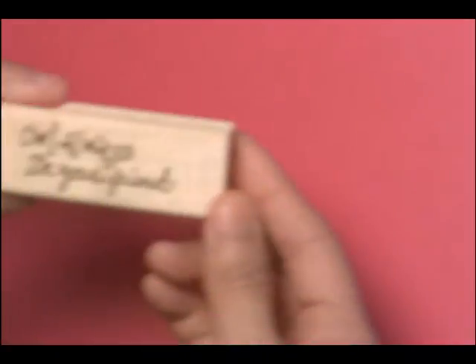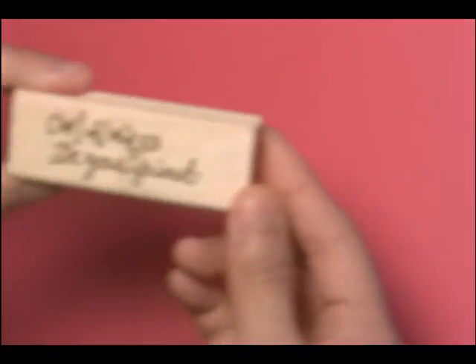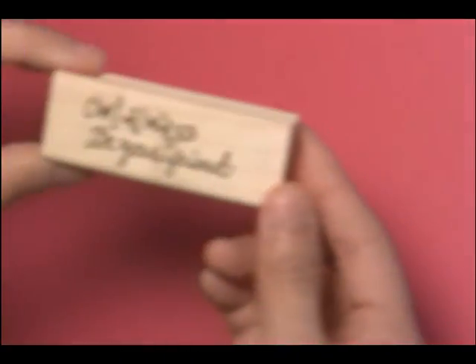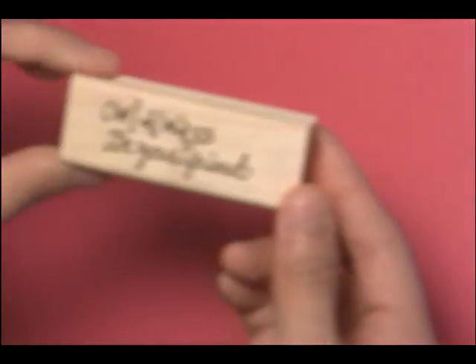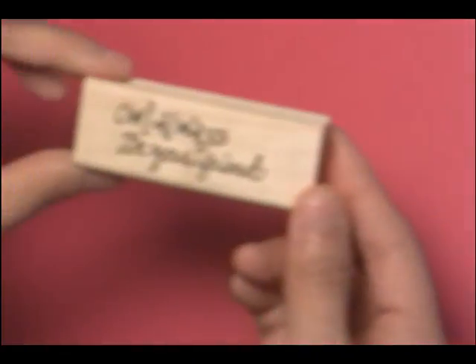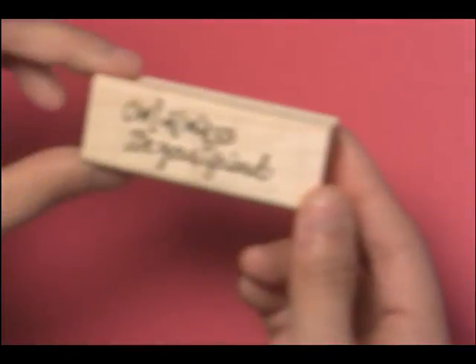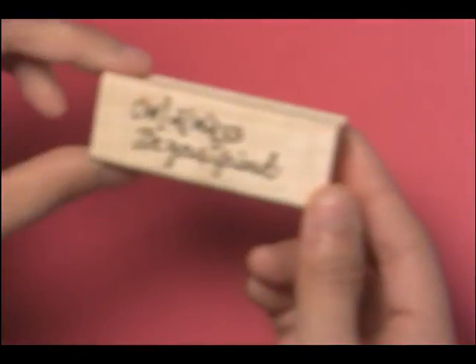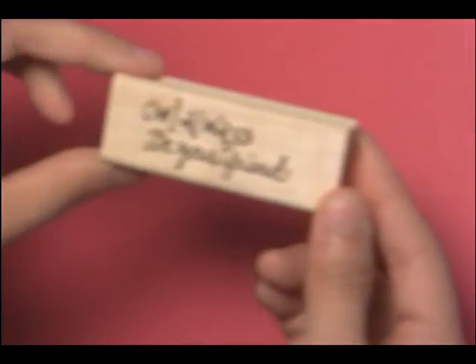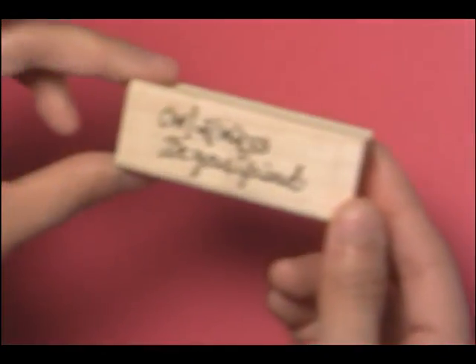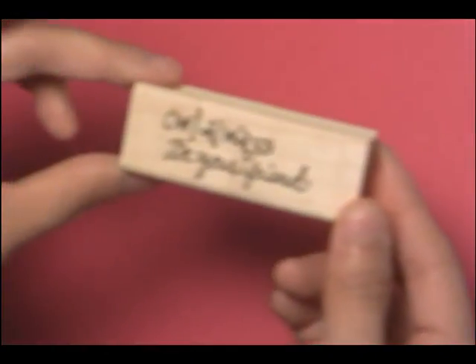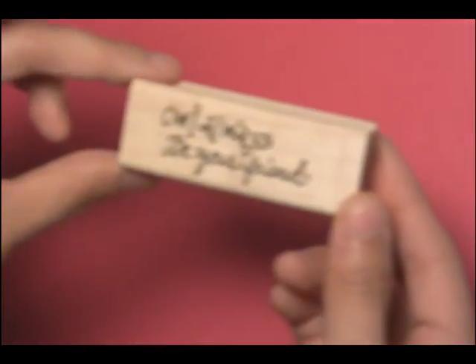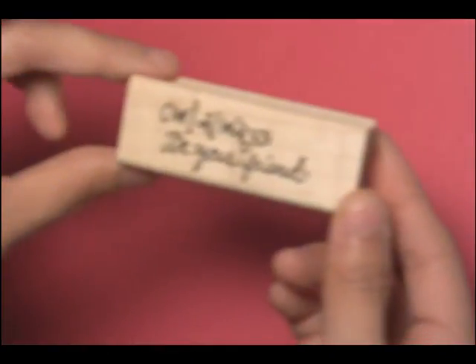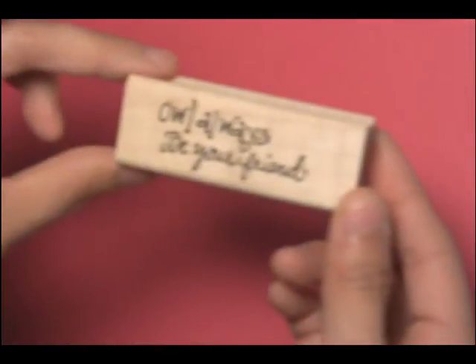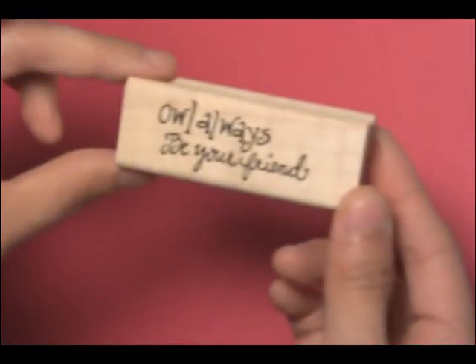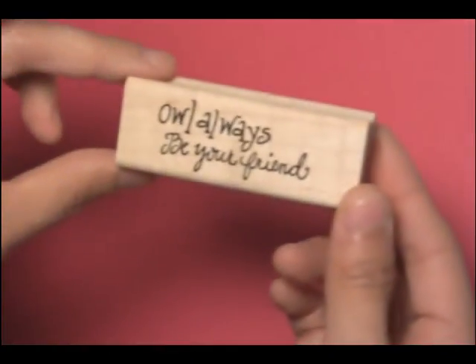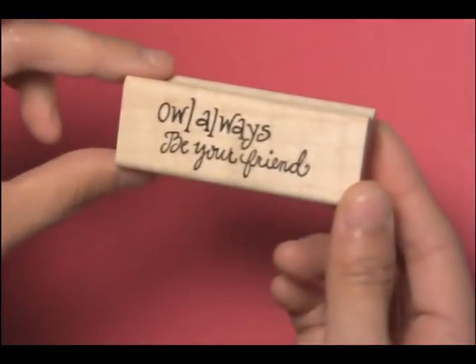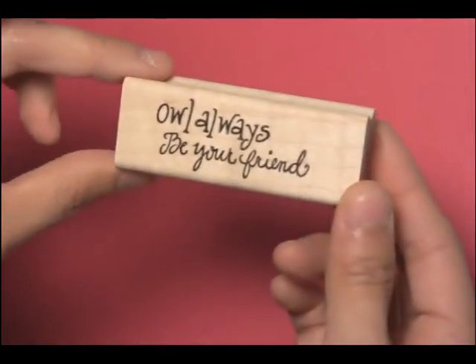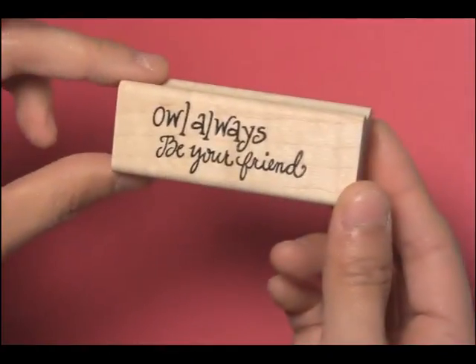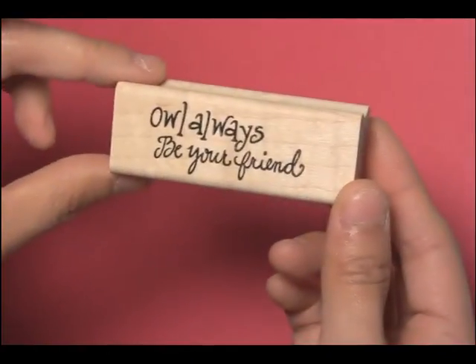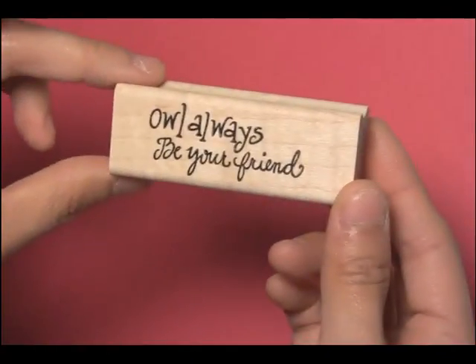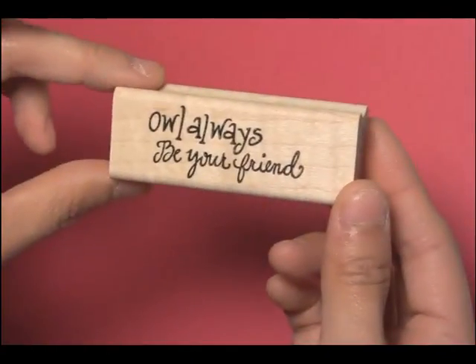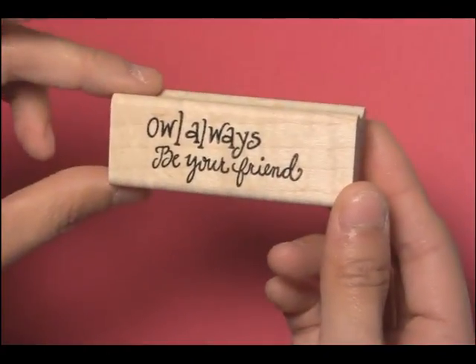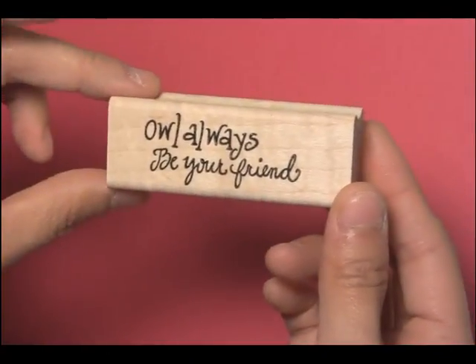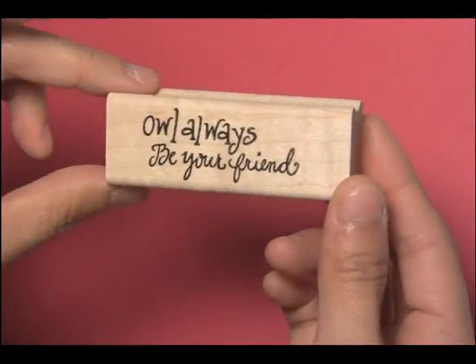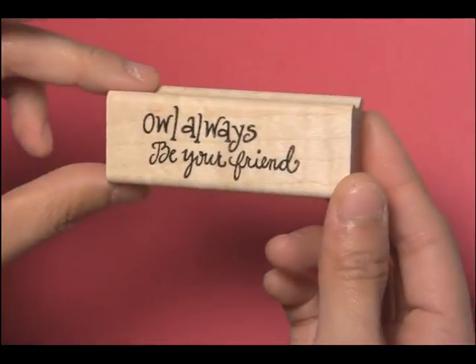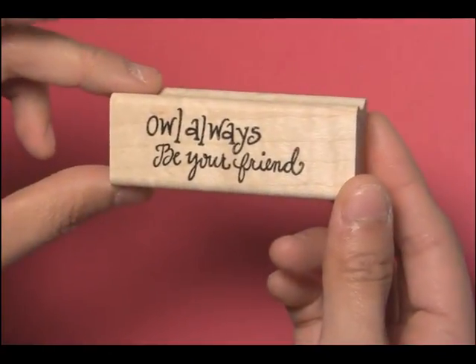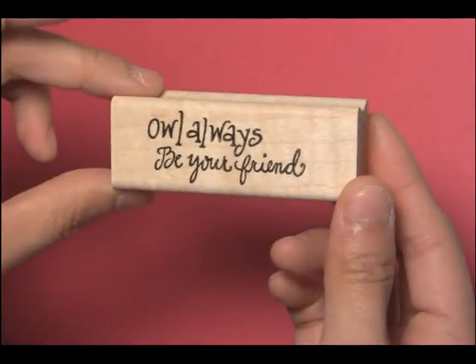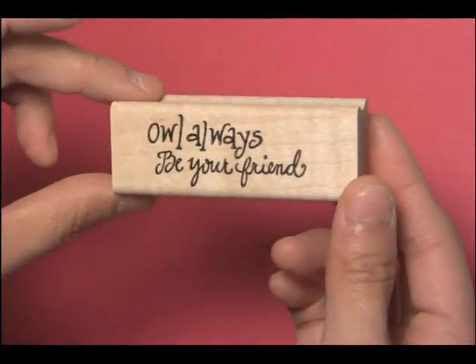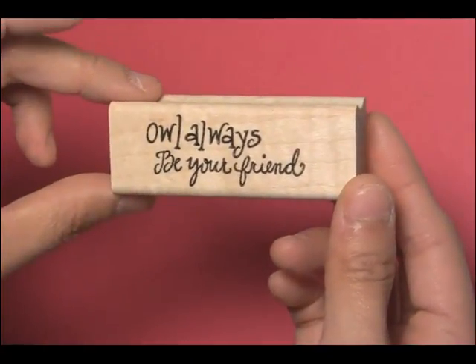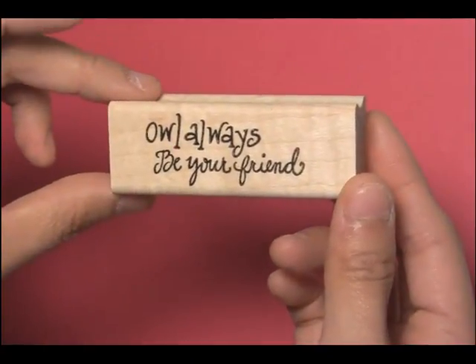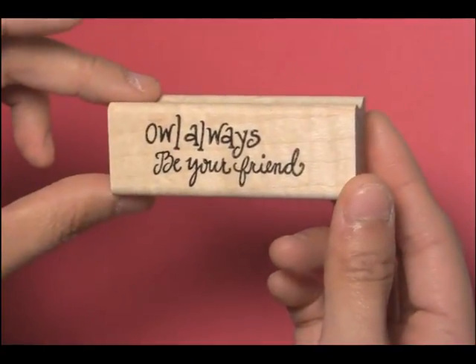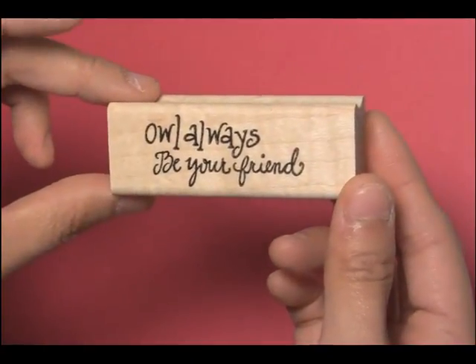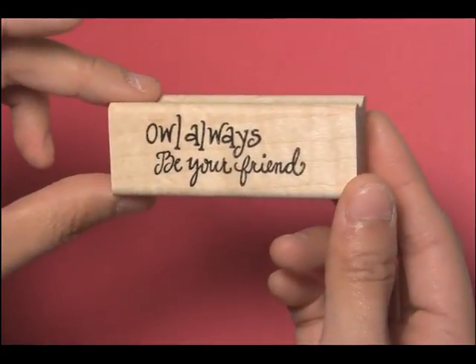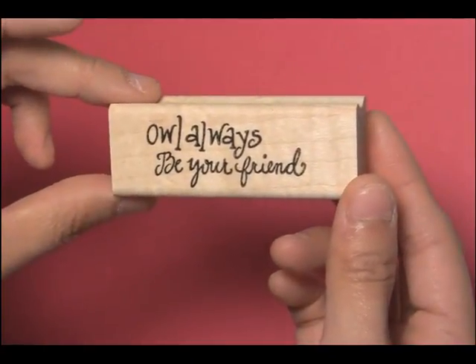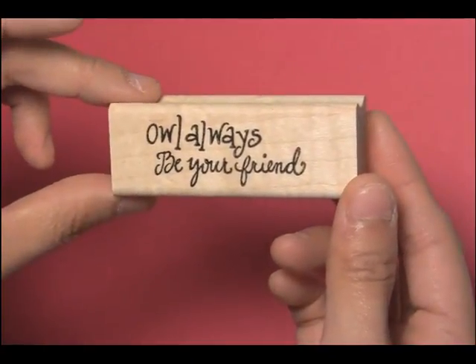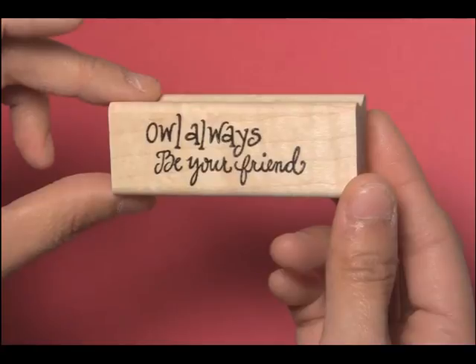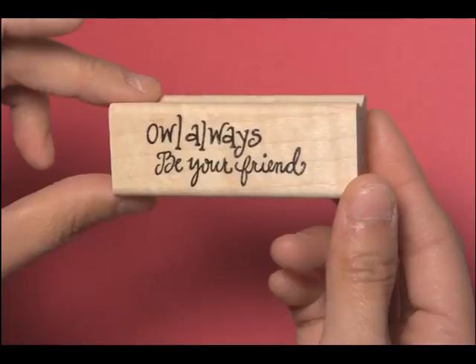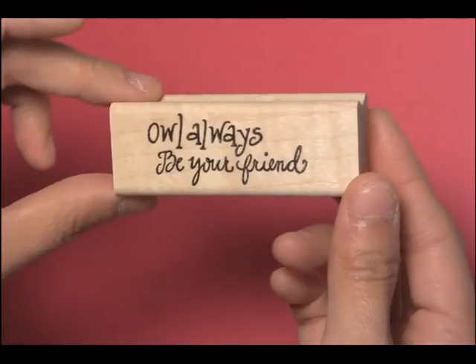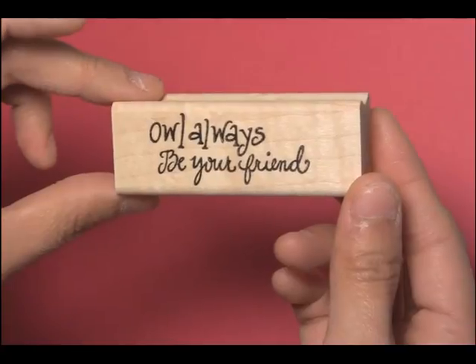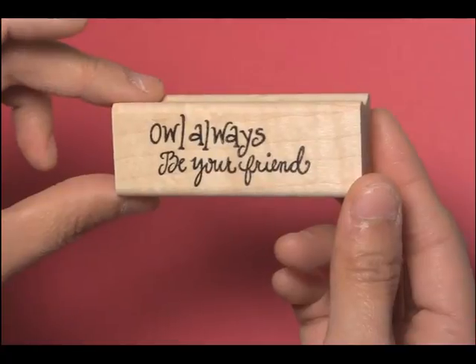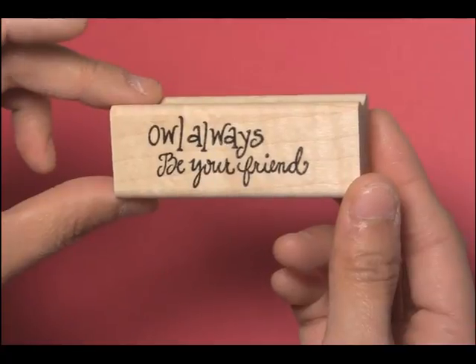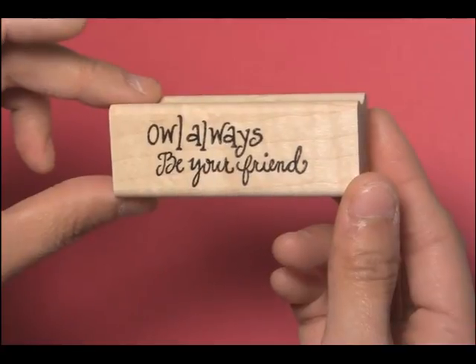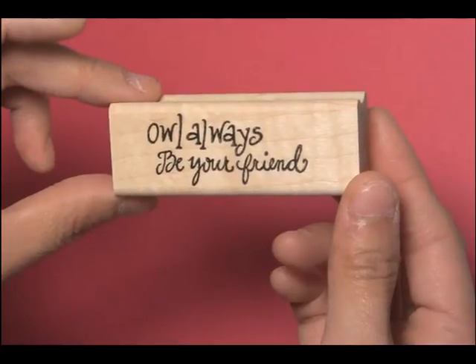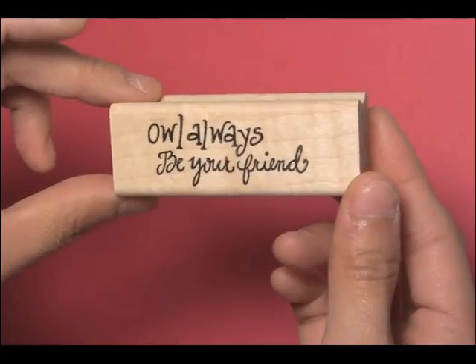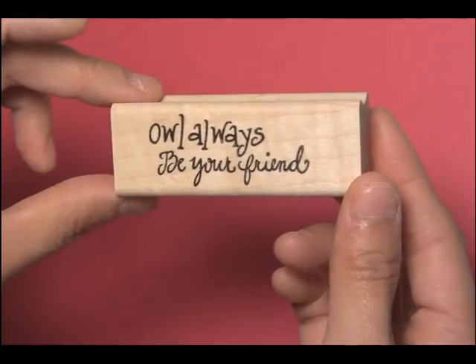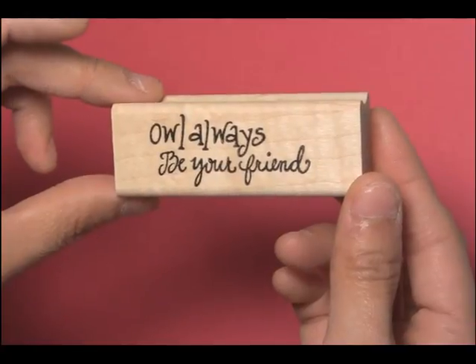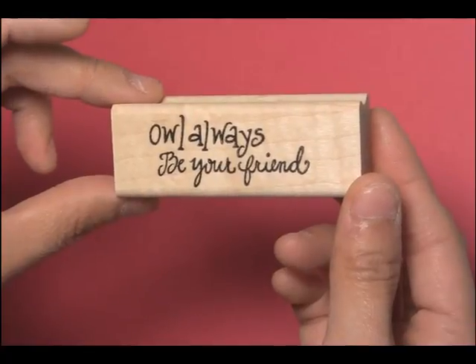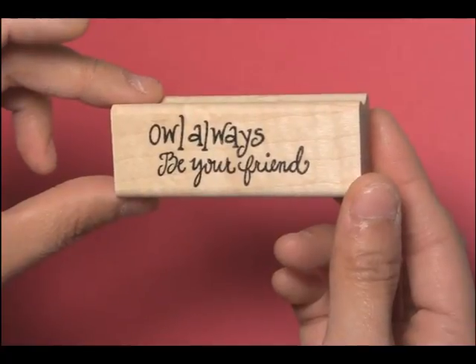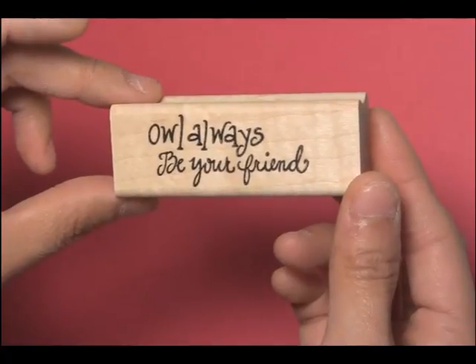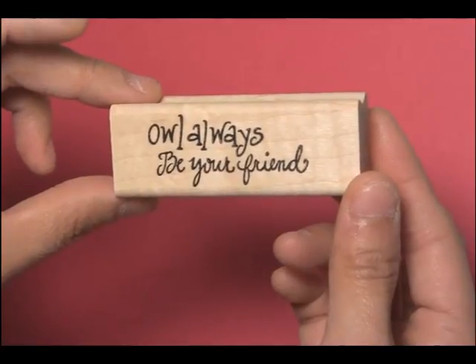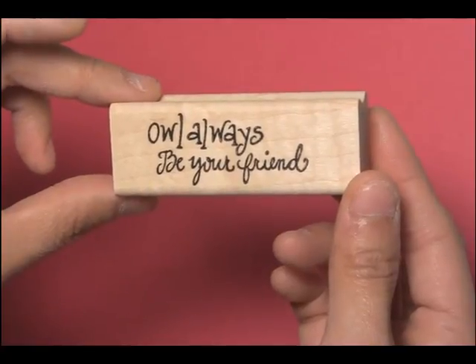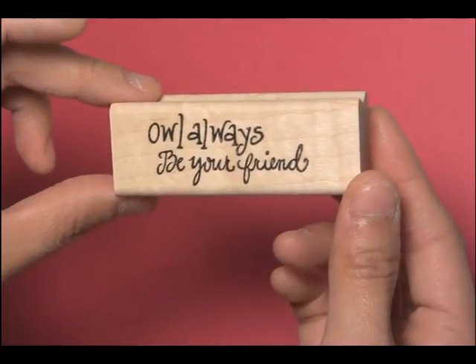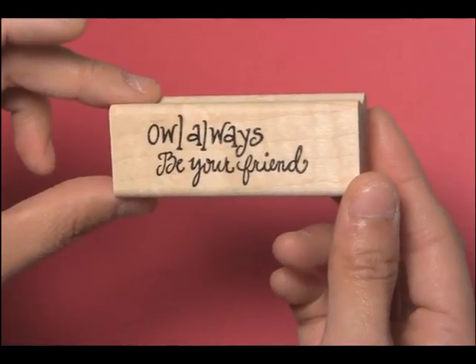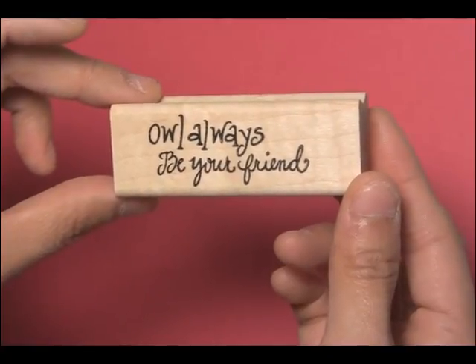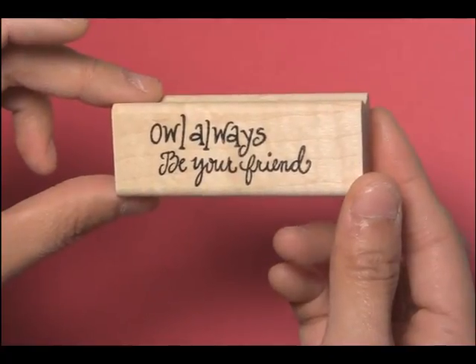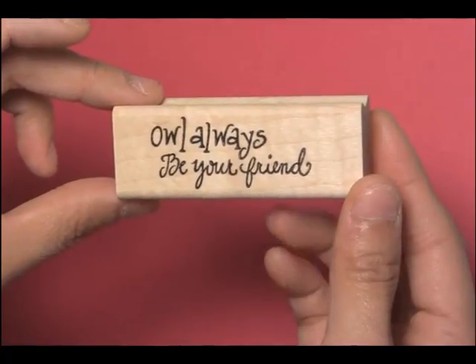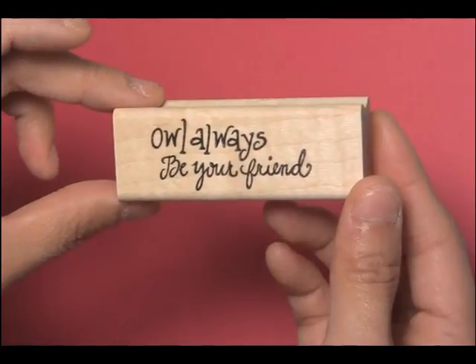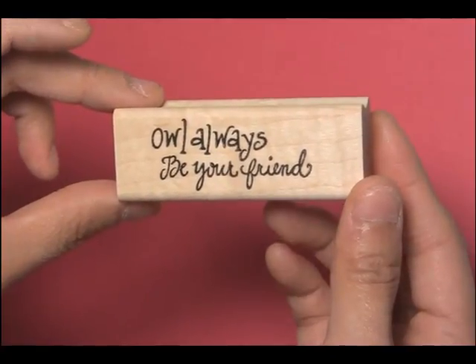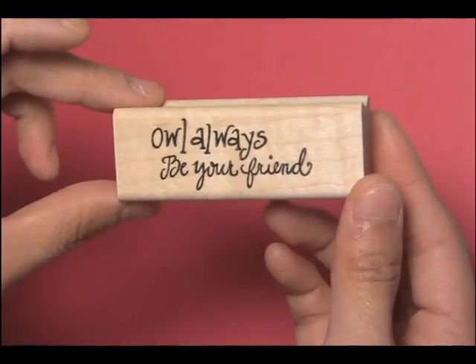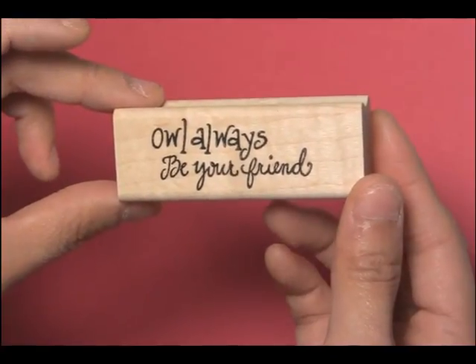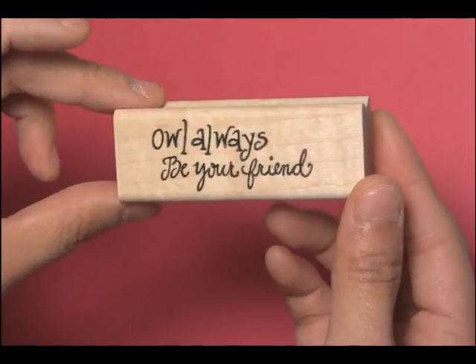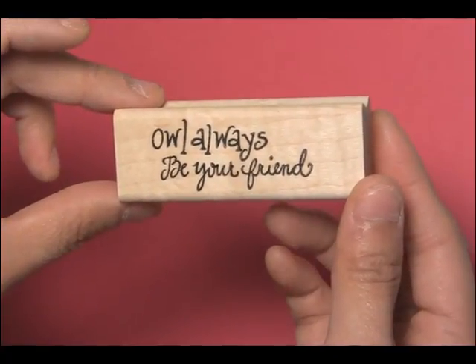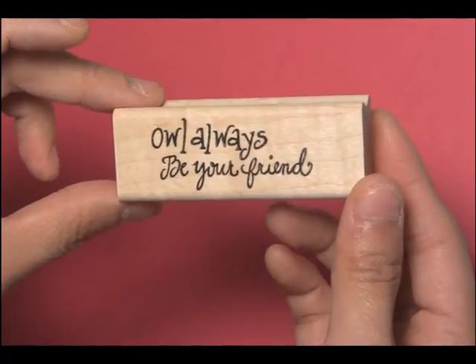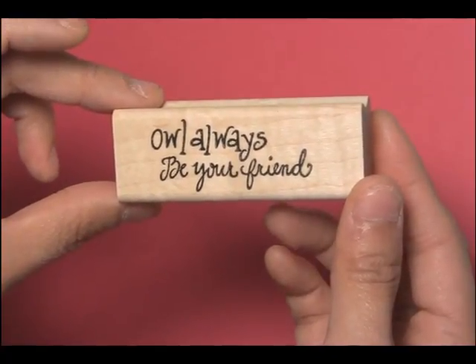Those owls also have a fun sentiment that goes along with them. Here is our F196 'I'll always be your friend.'